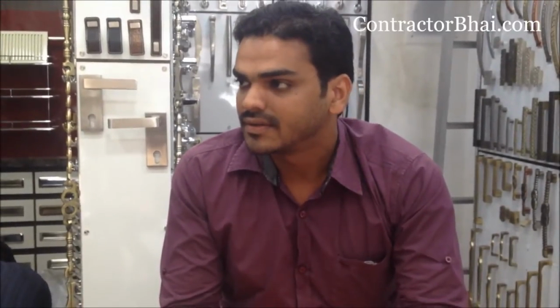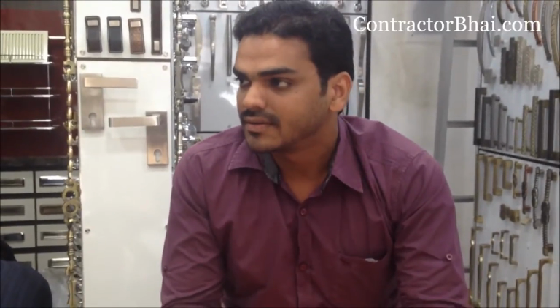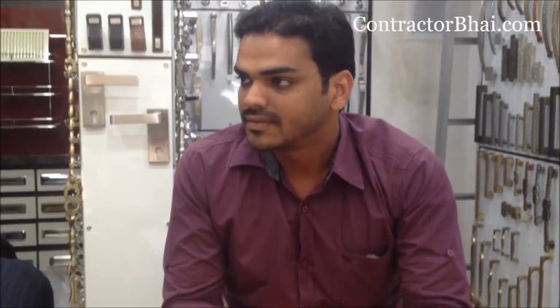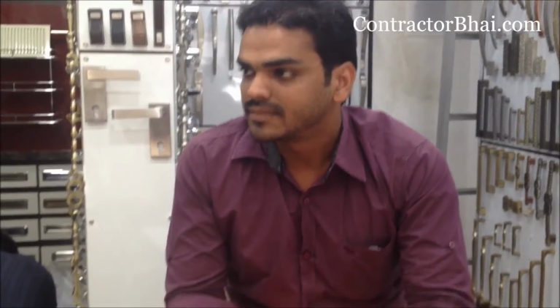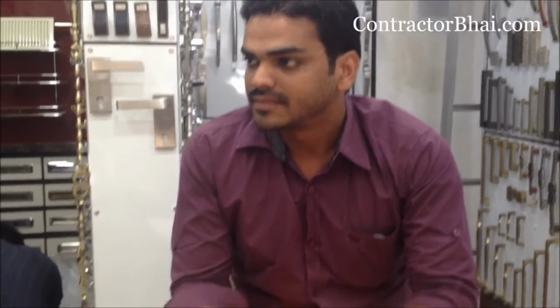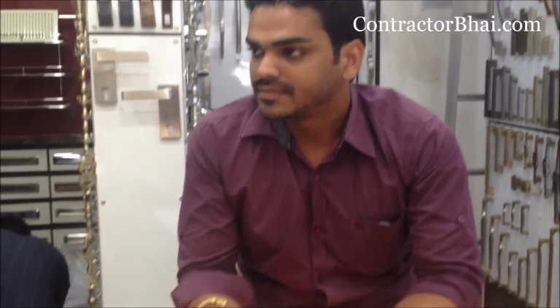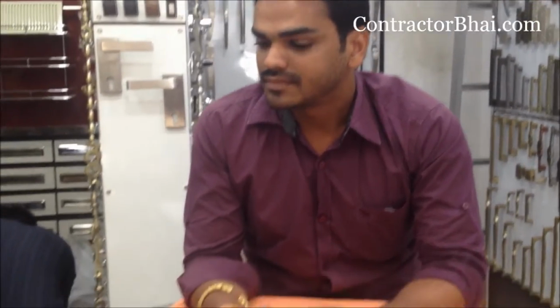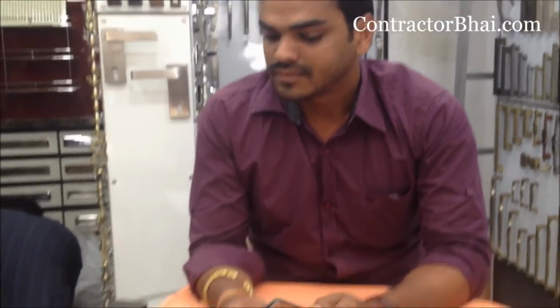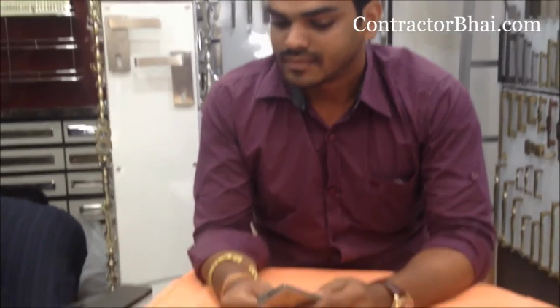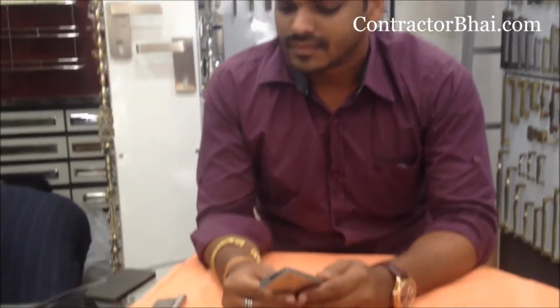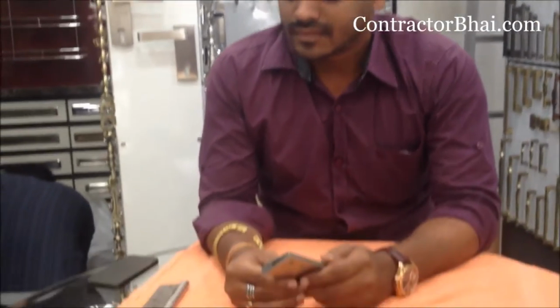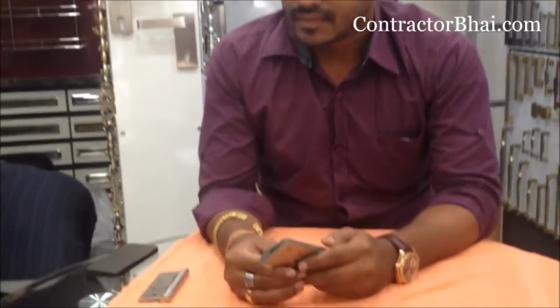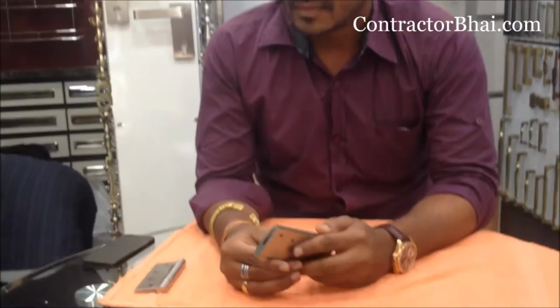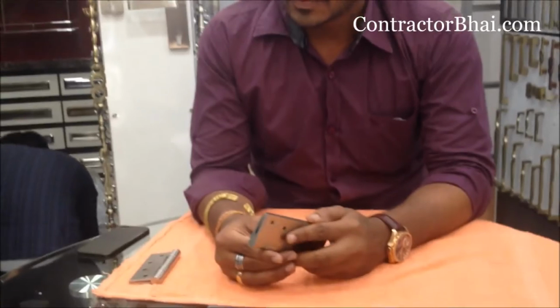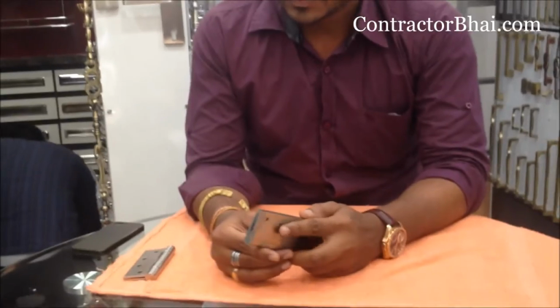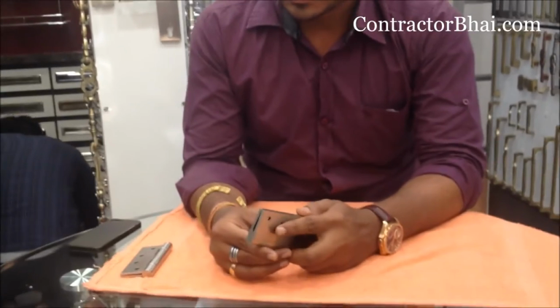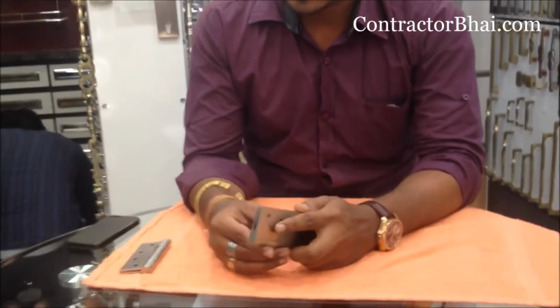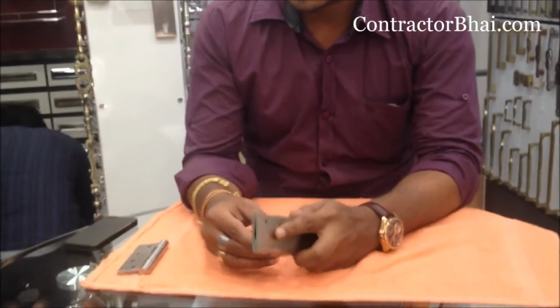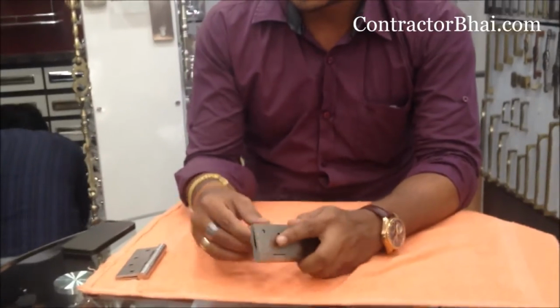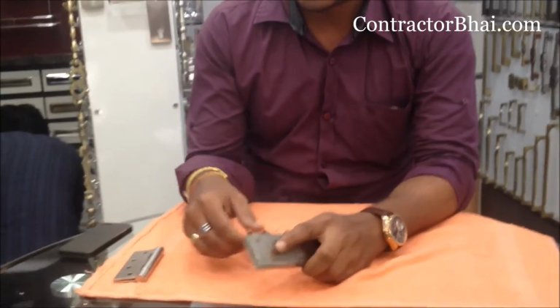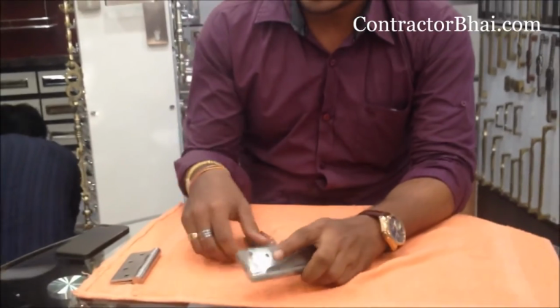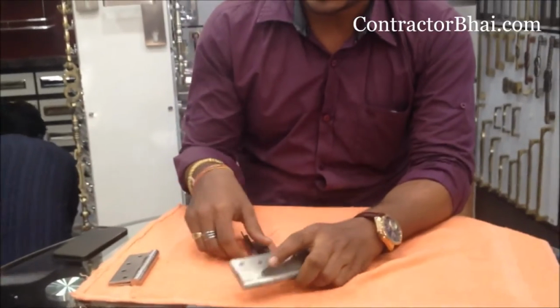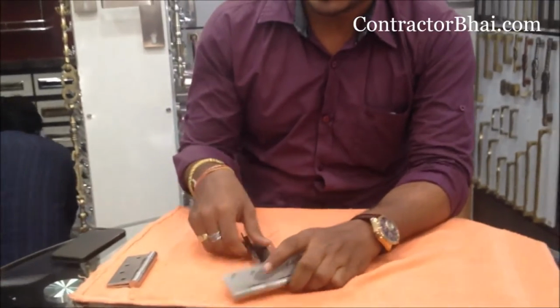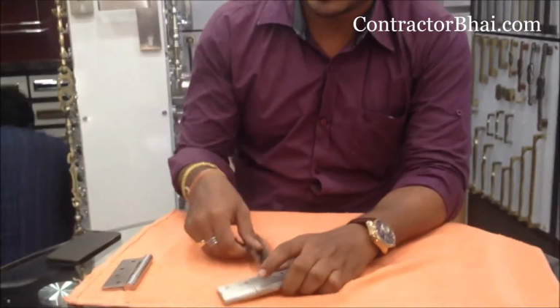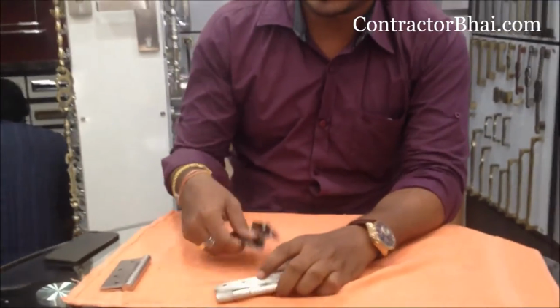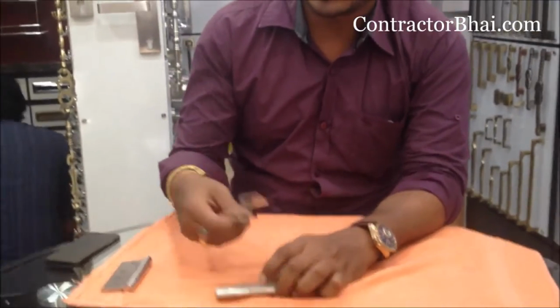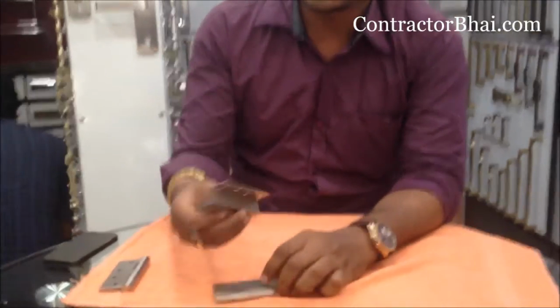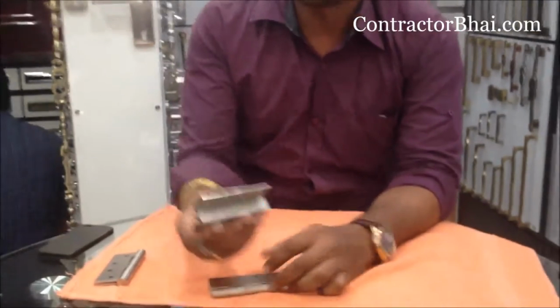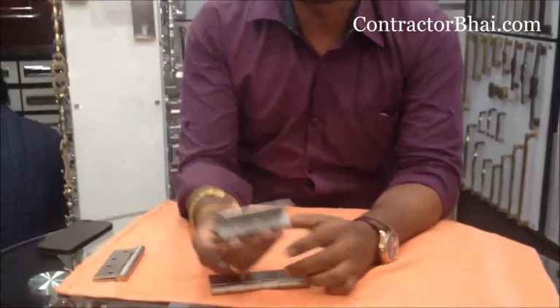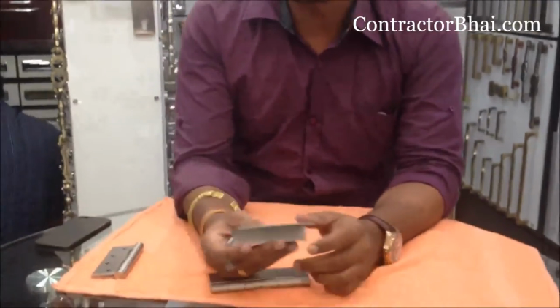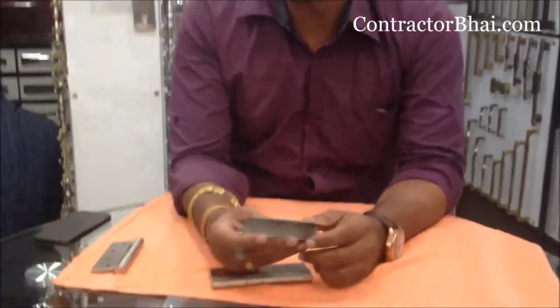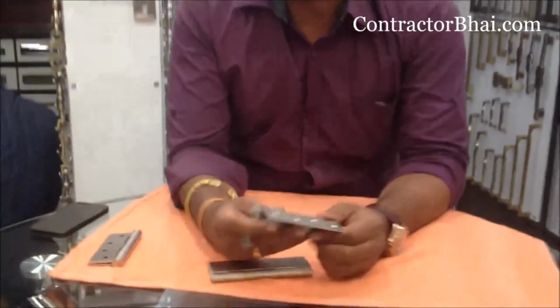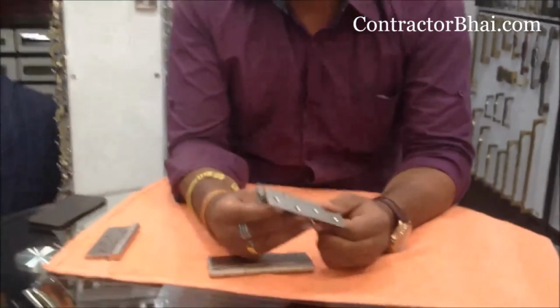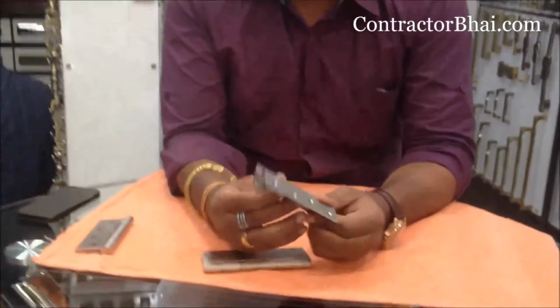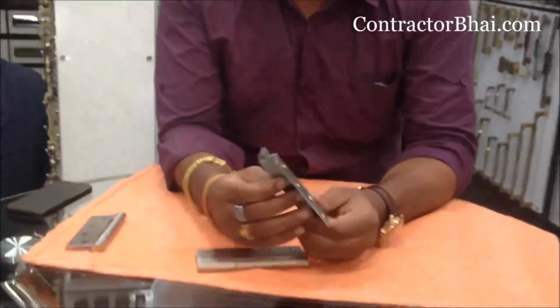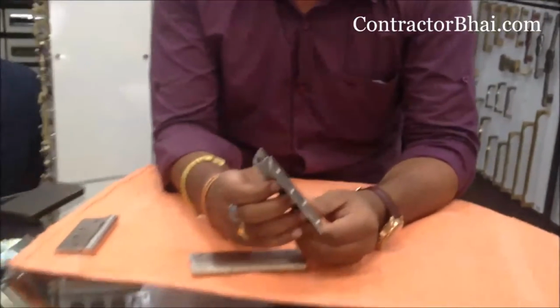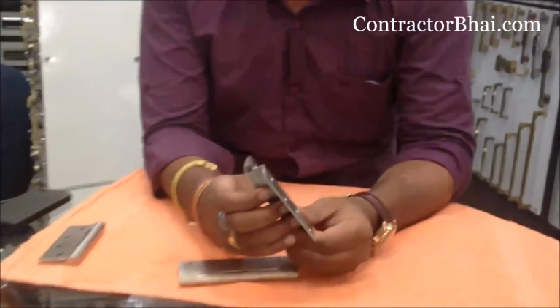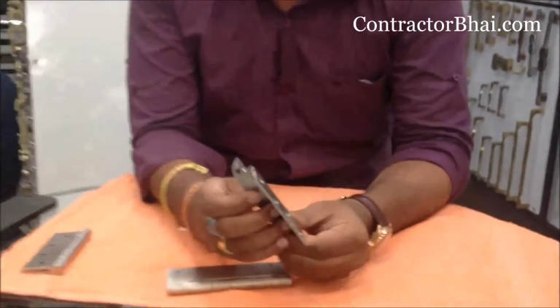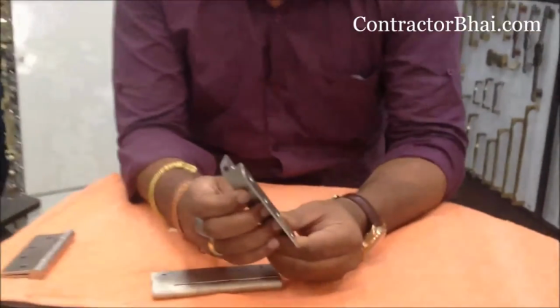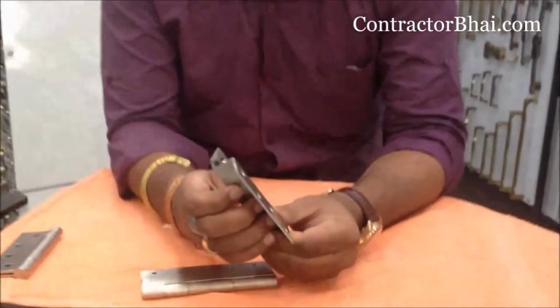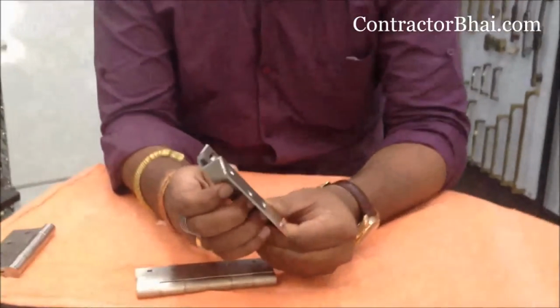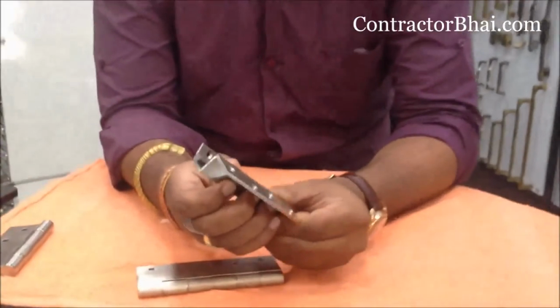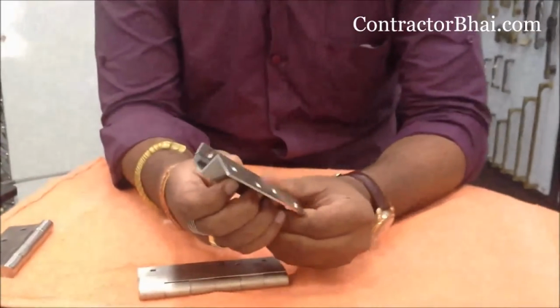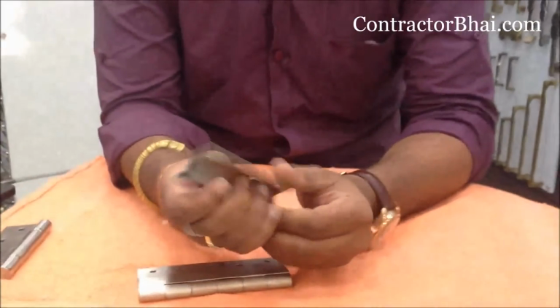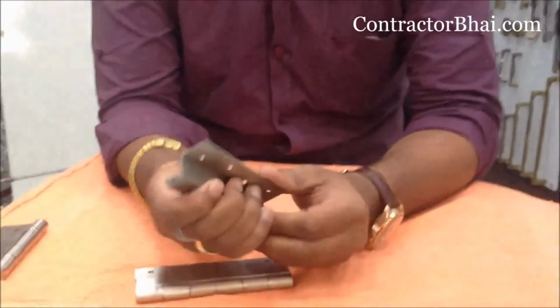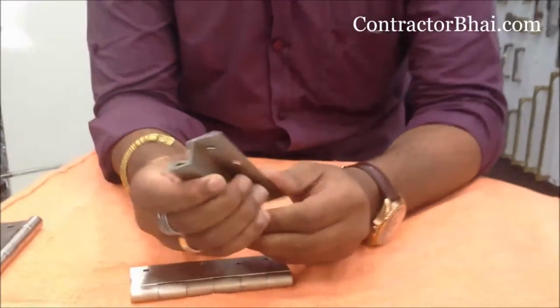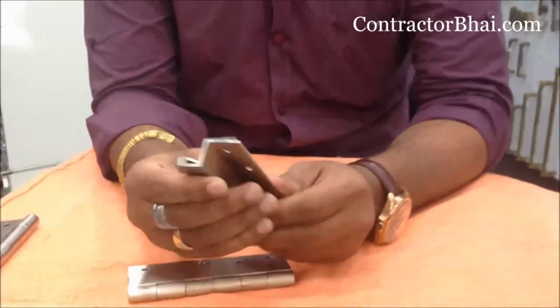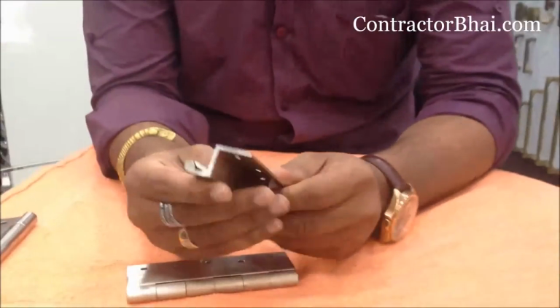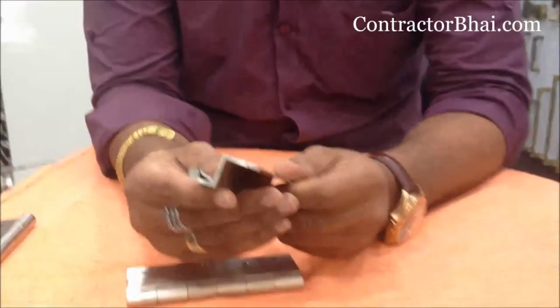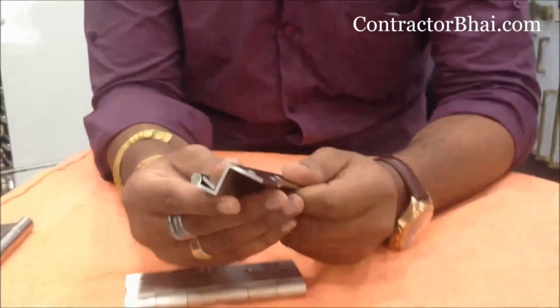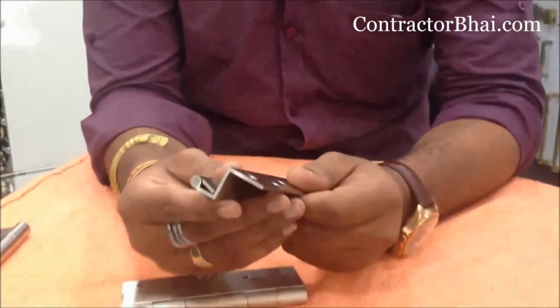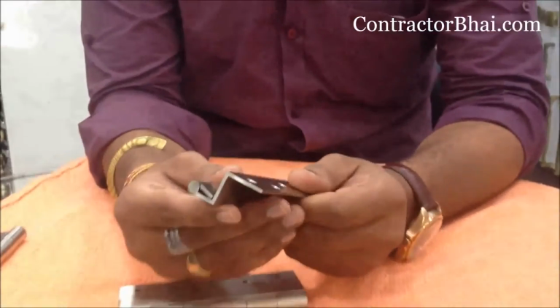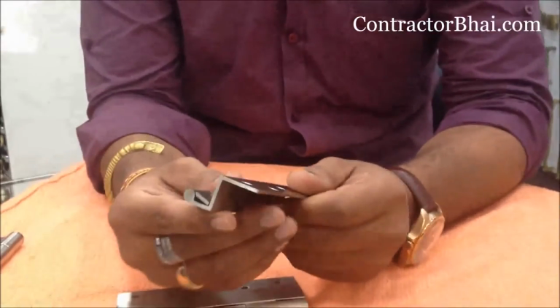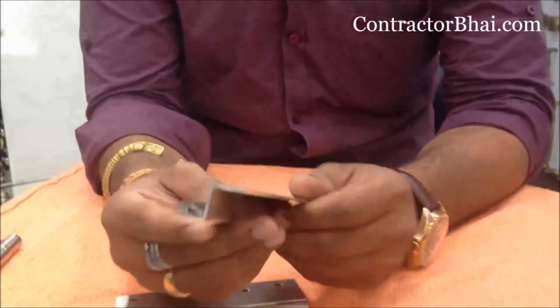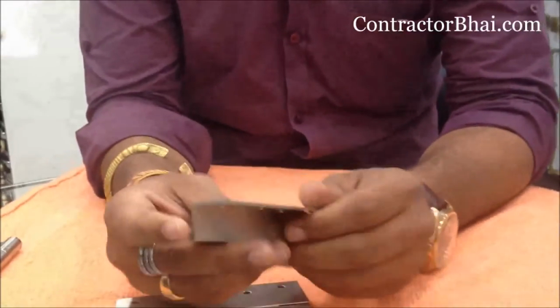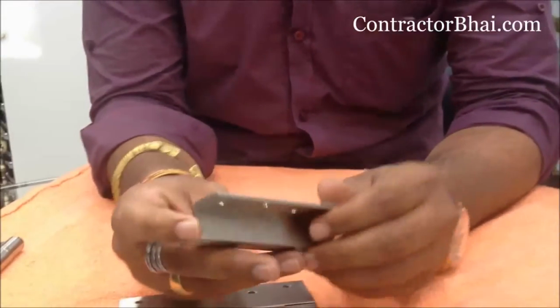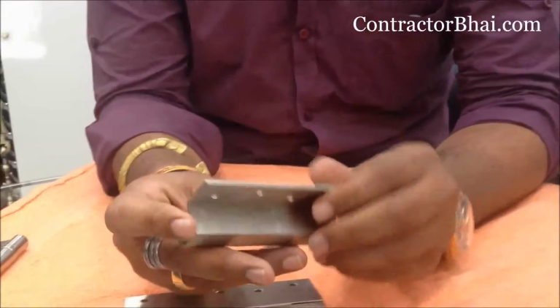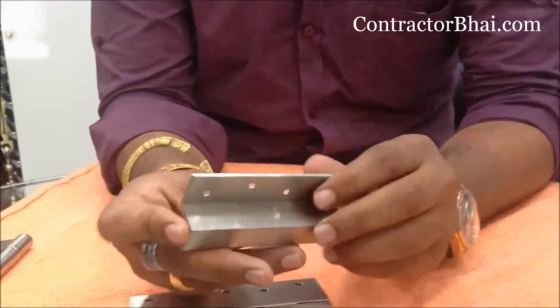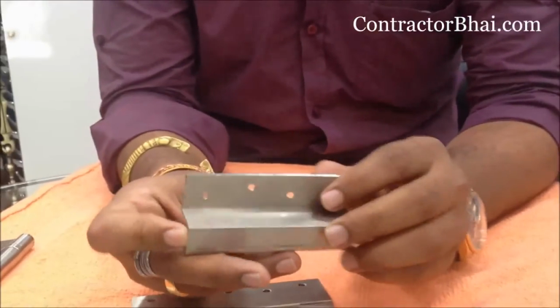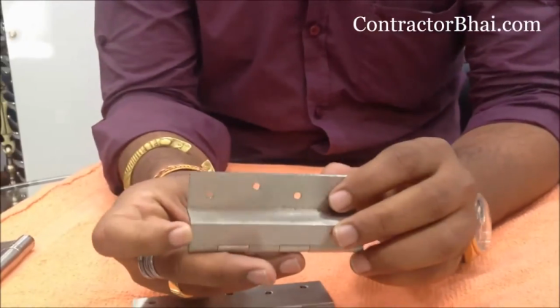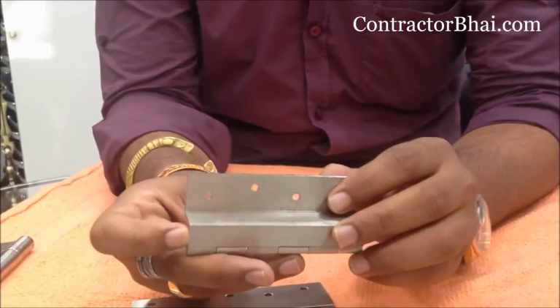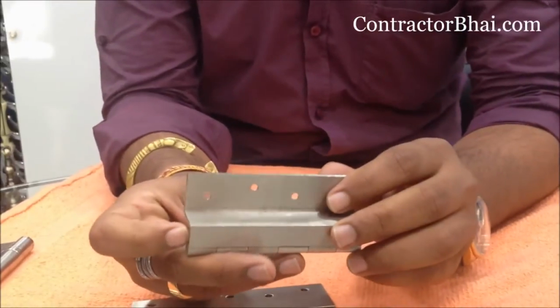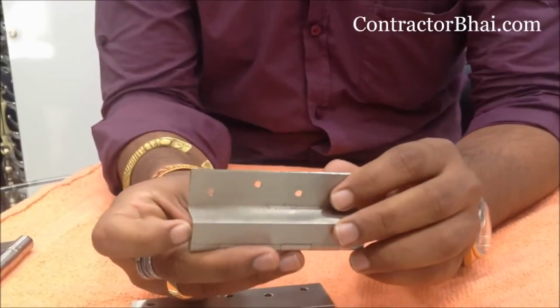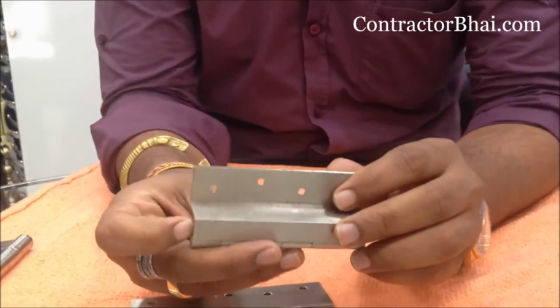What types are these? There is an L-inch type. They are used in wardrobes and cabinets.